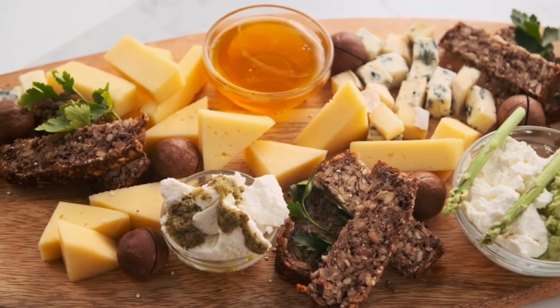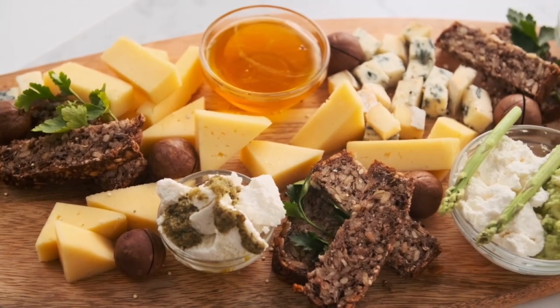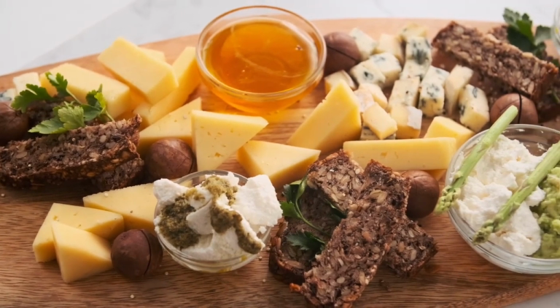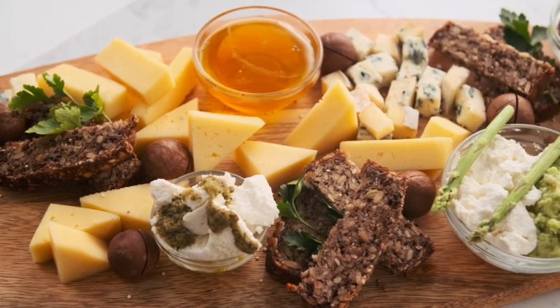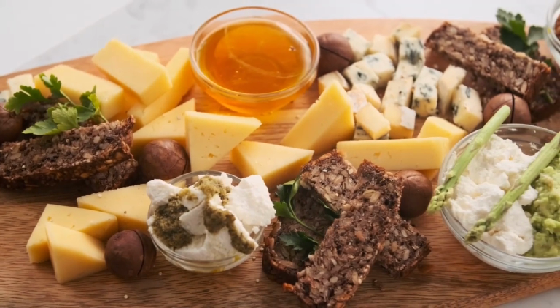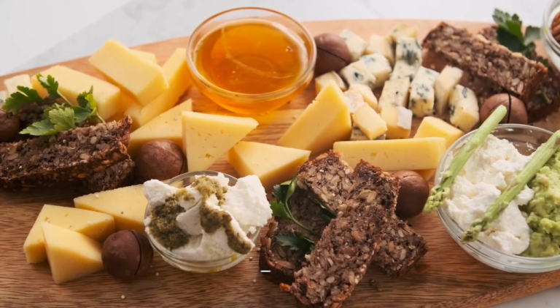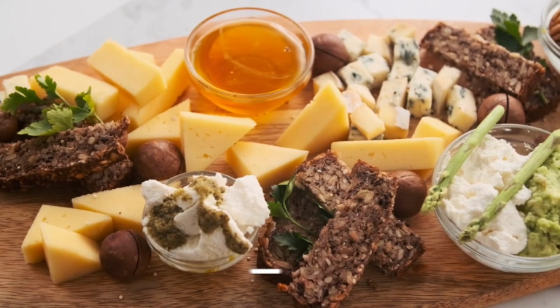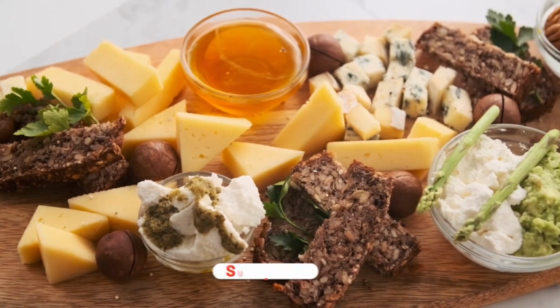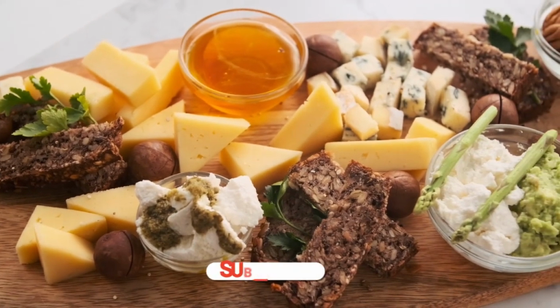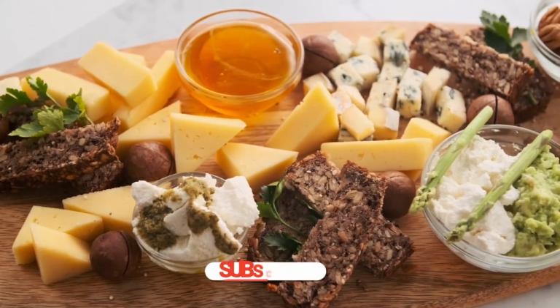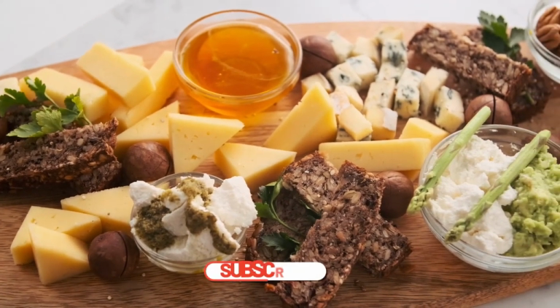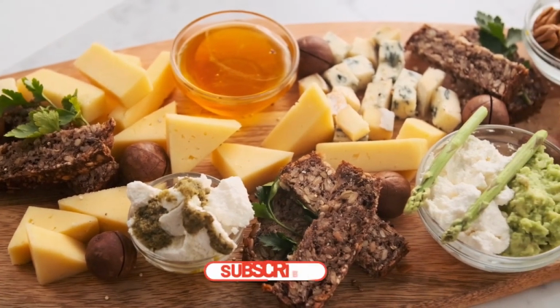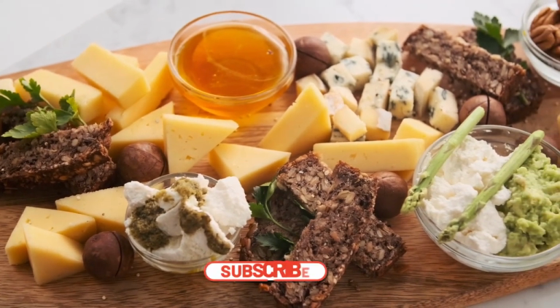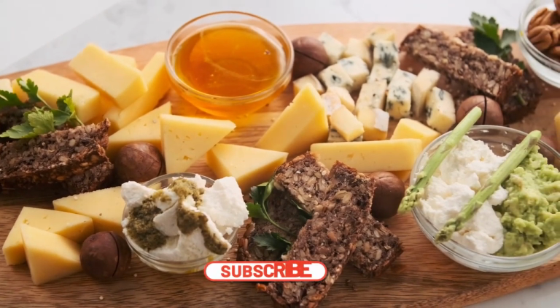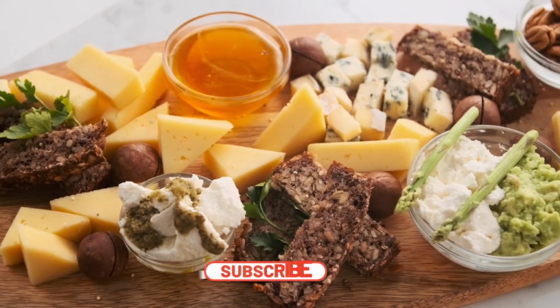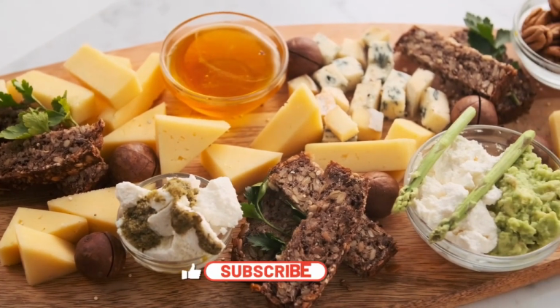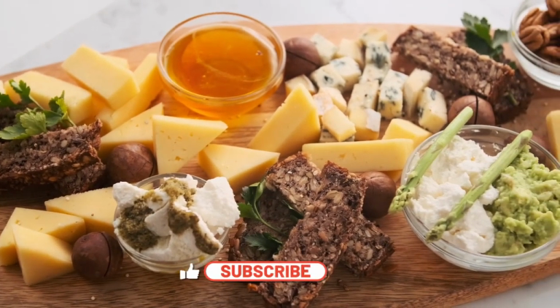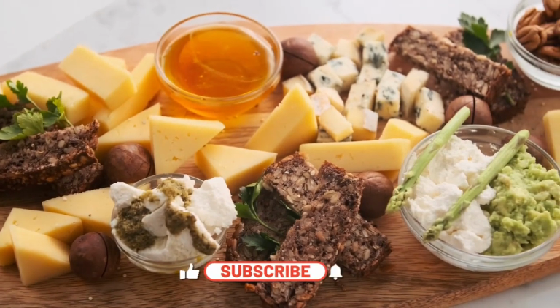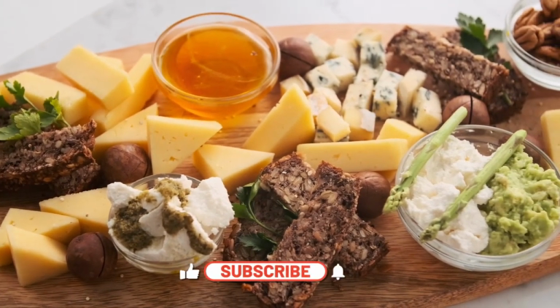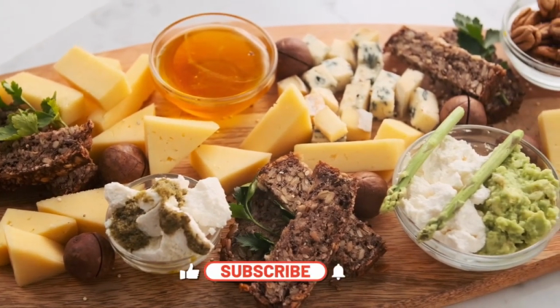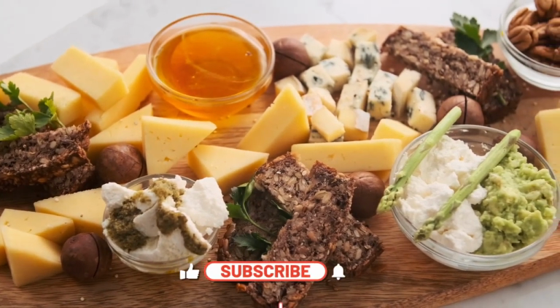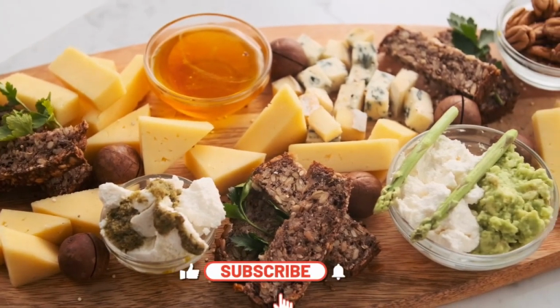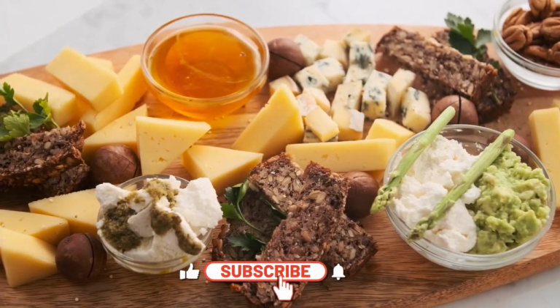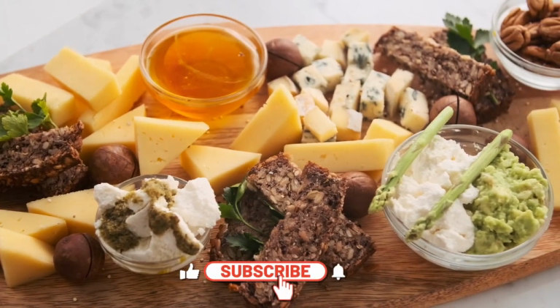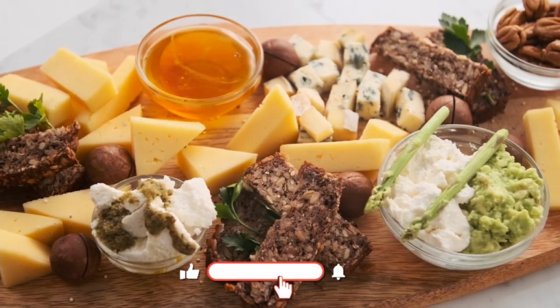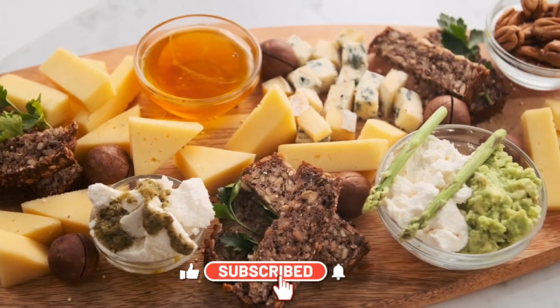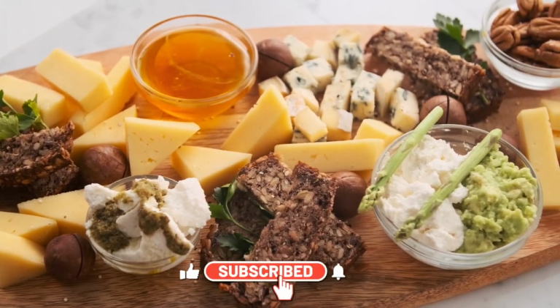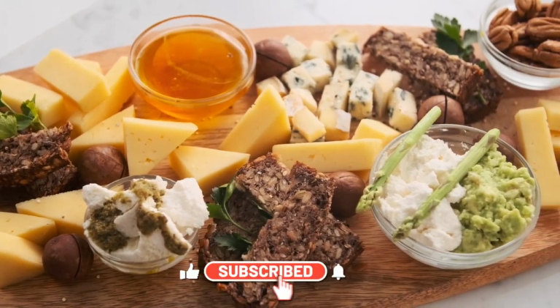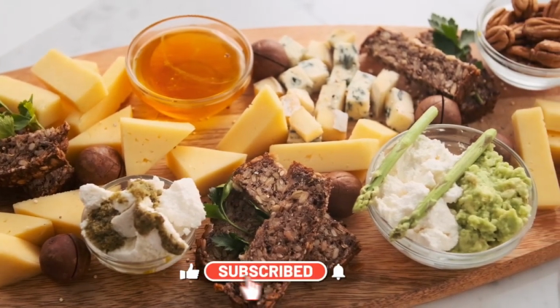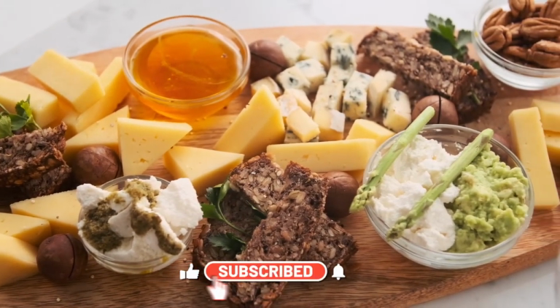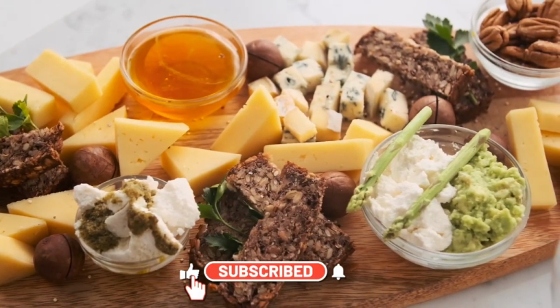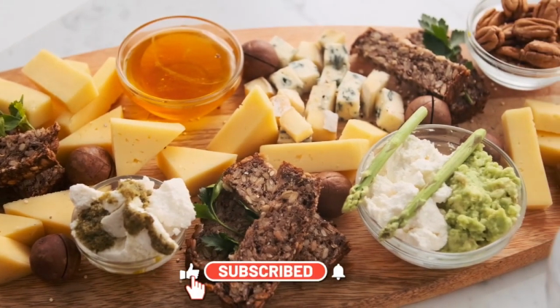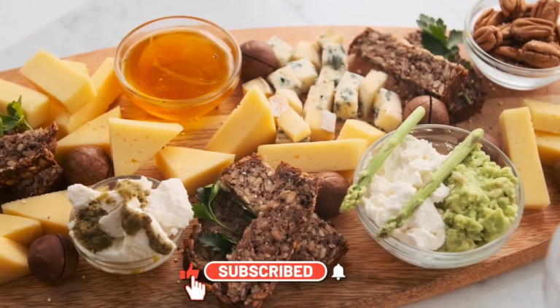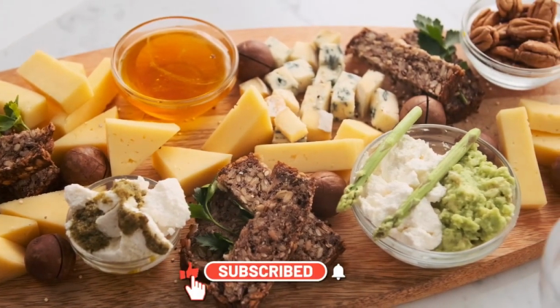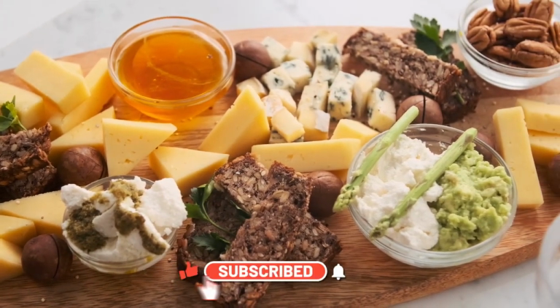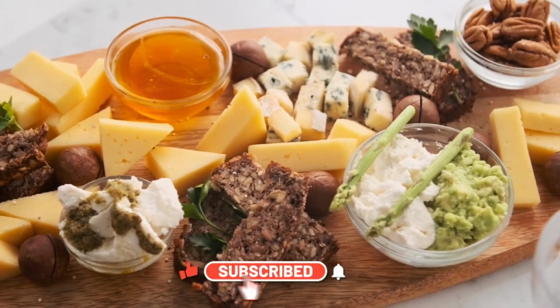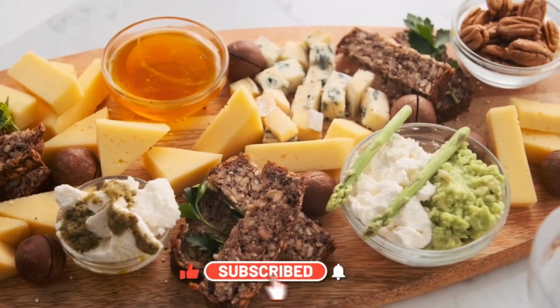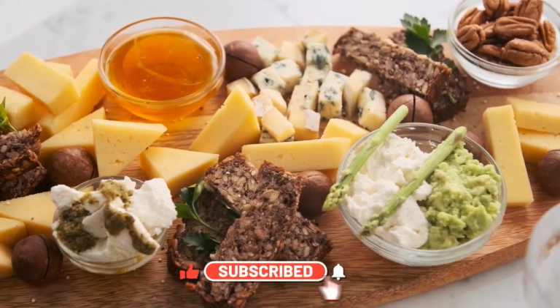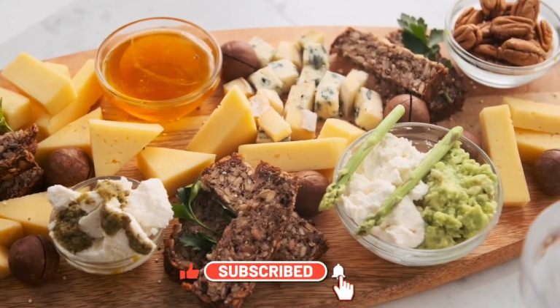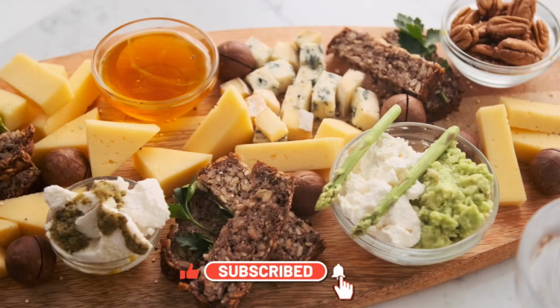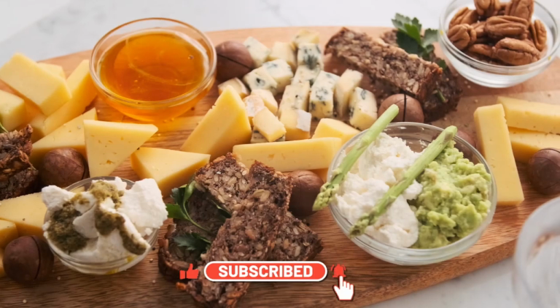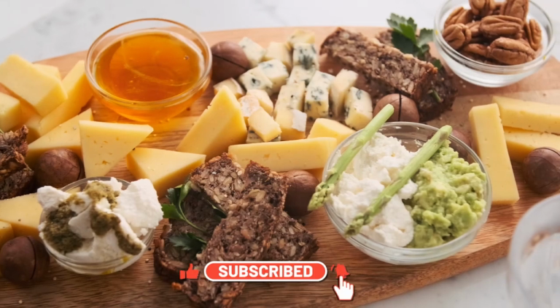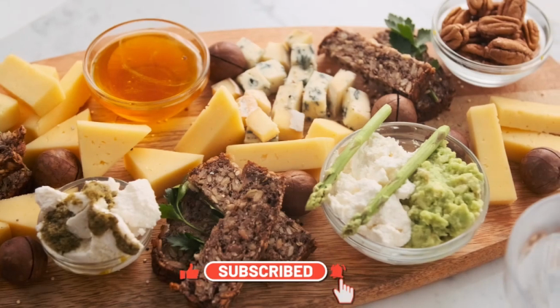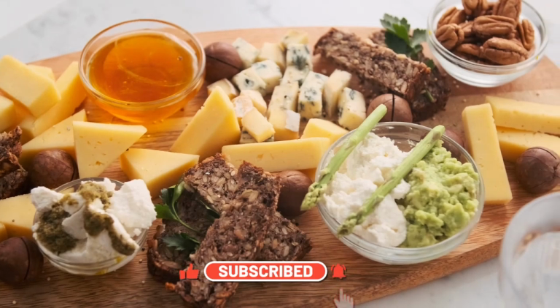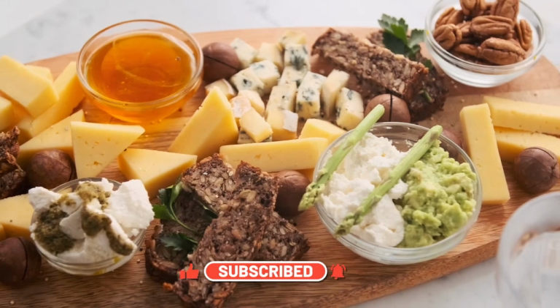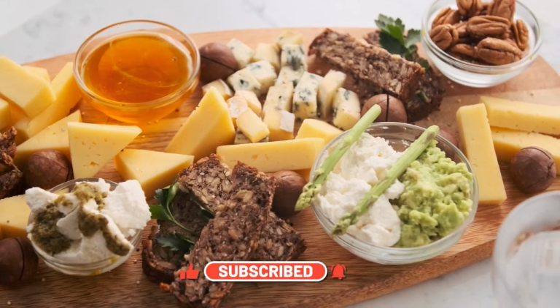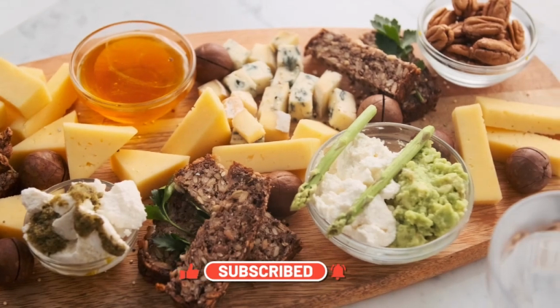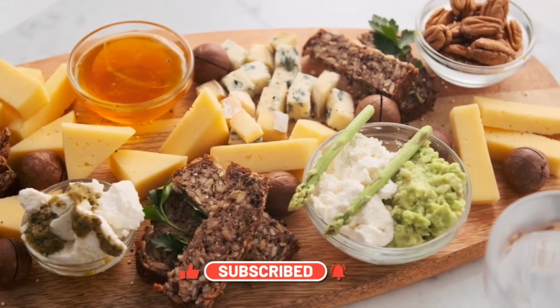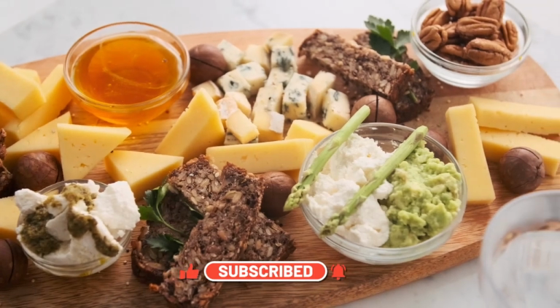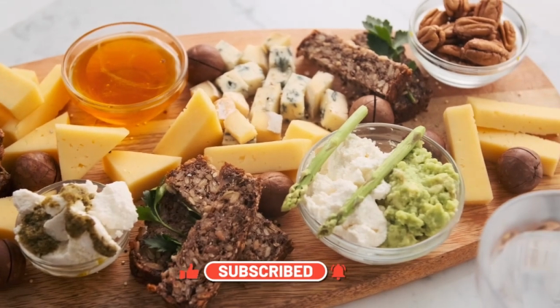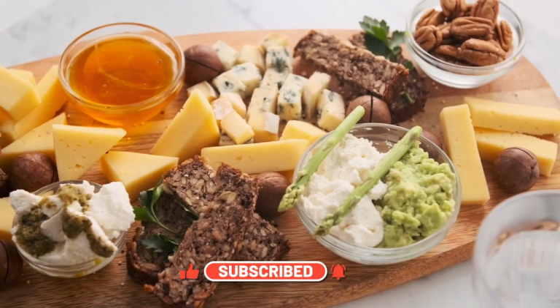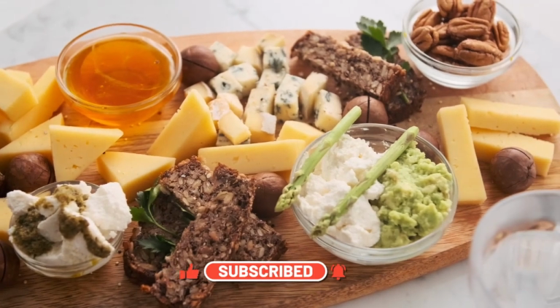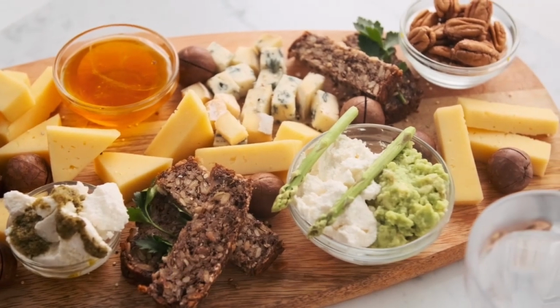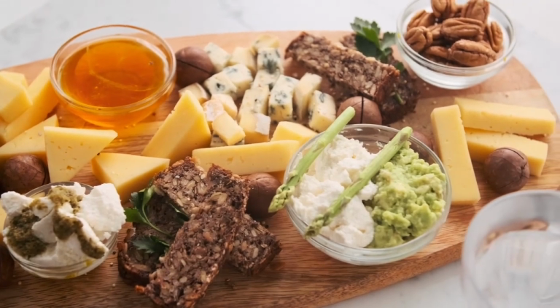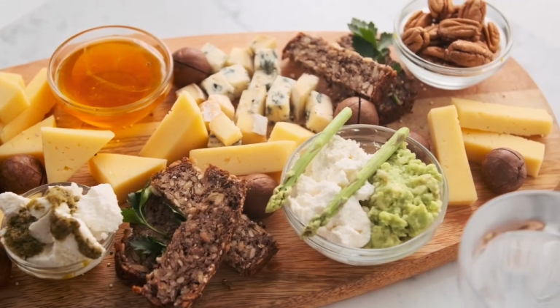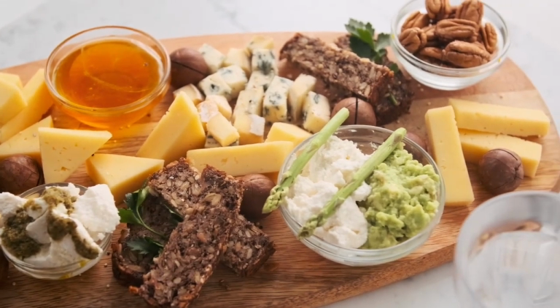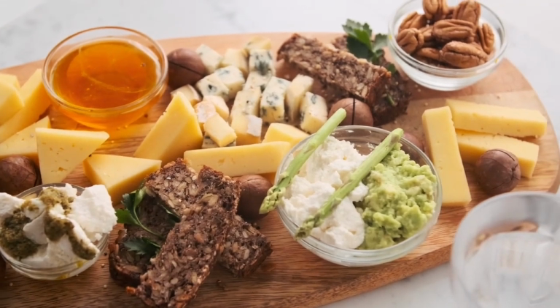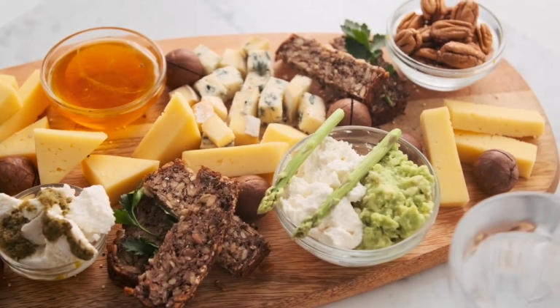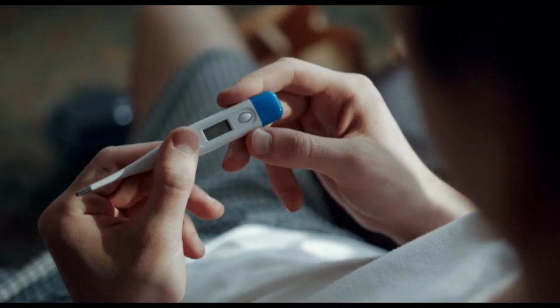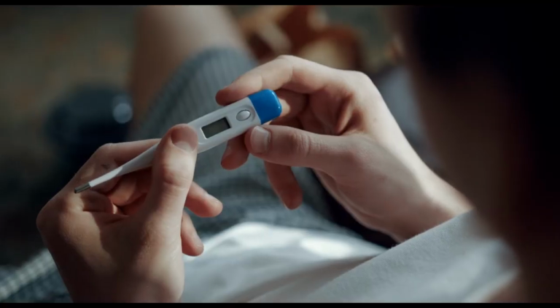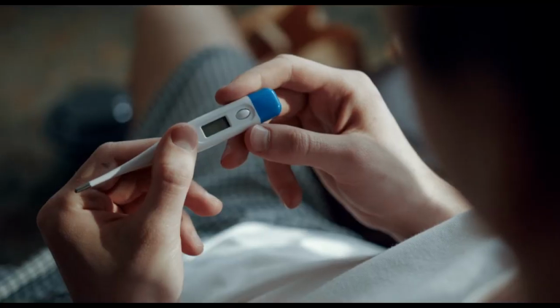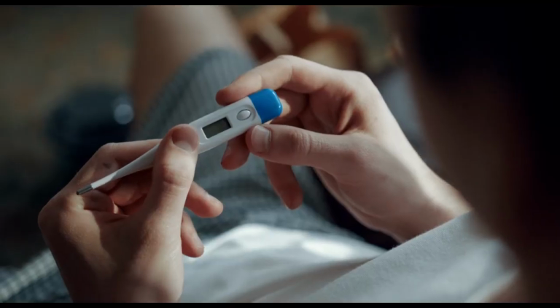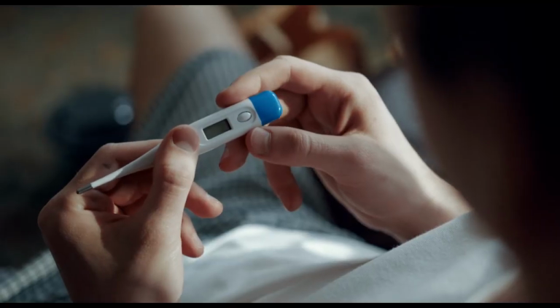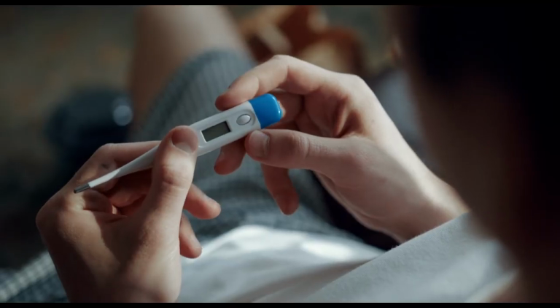Before I start, I'd like to ask you to help me get 1,000 subscribers on my channel. Please subscribe and share with your friends. Thank you.